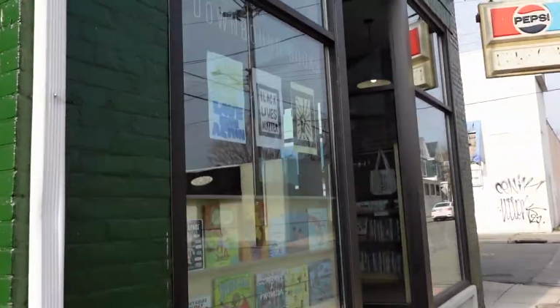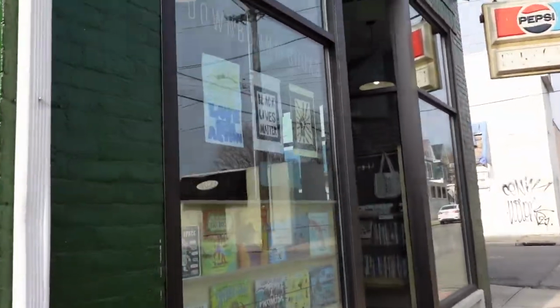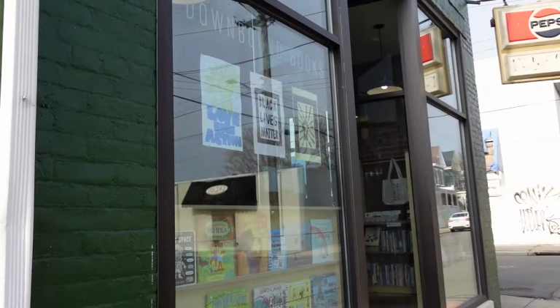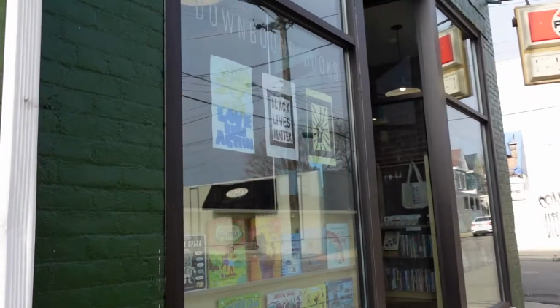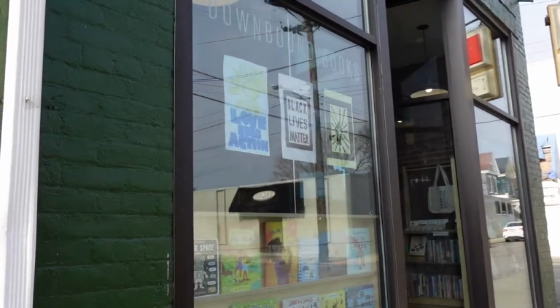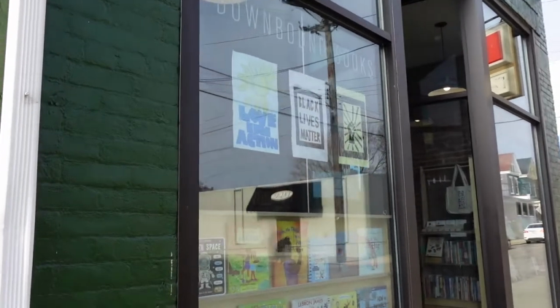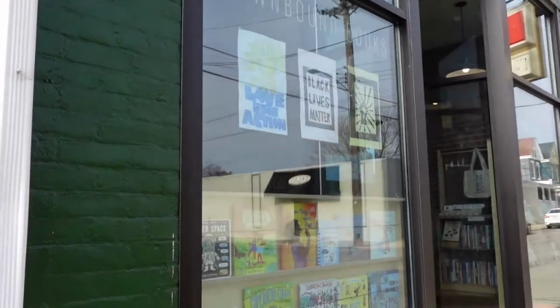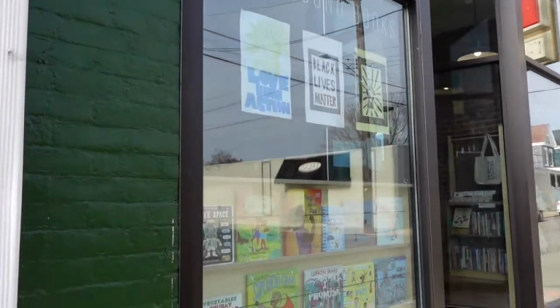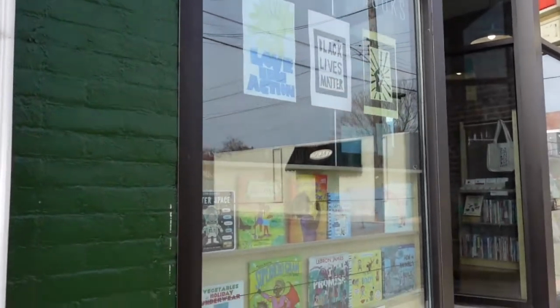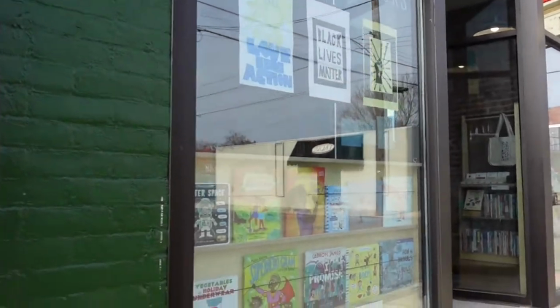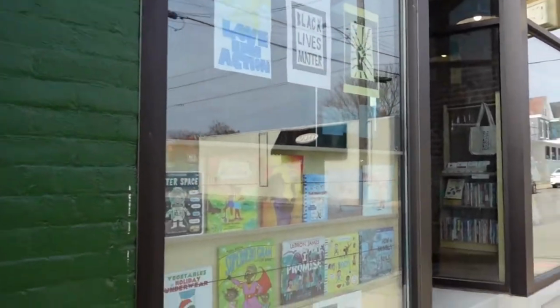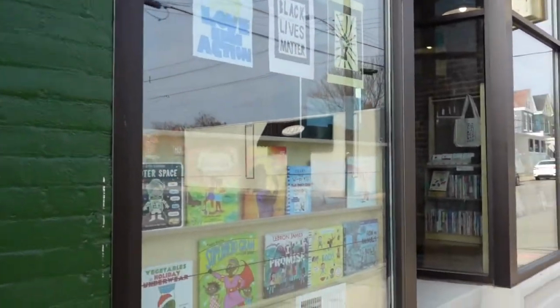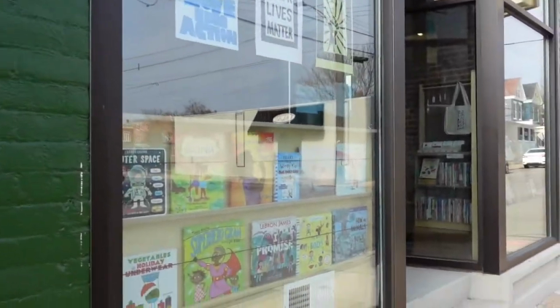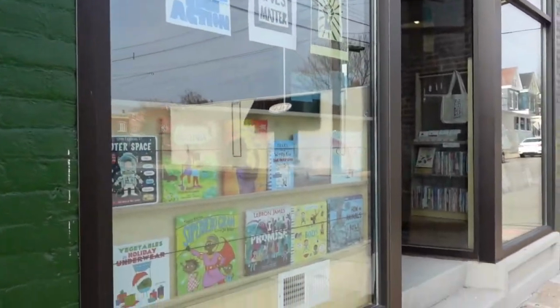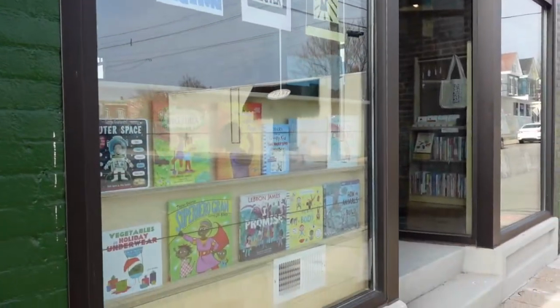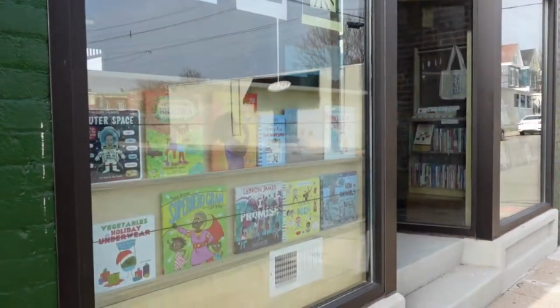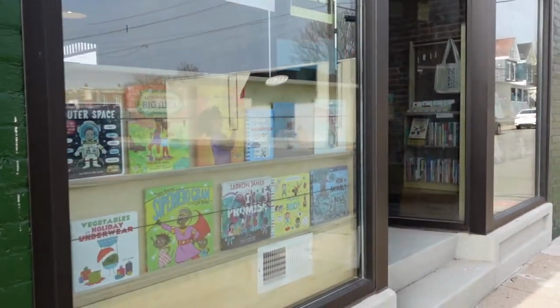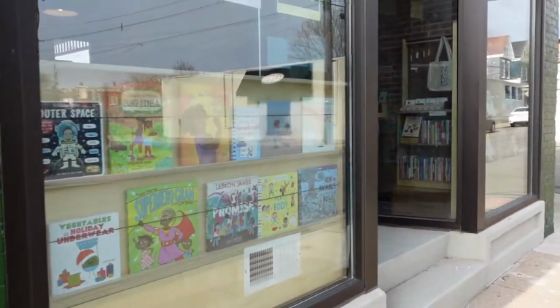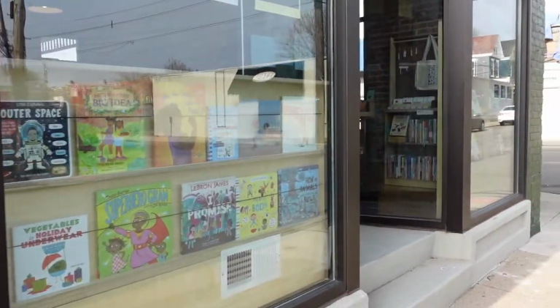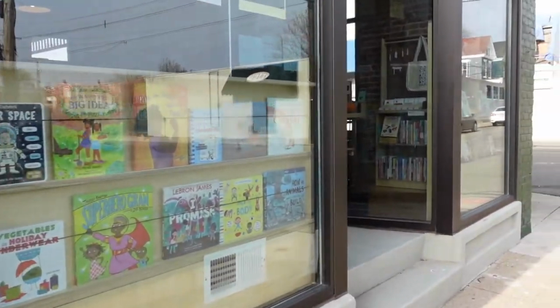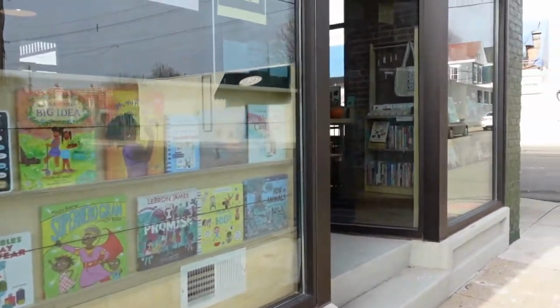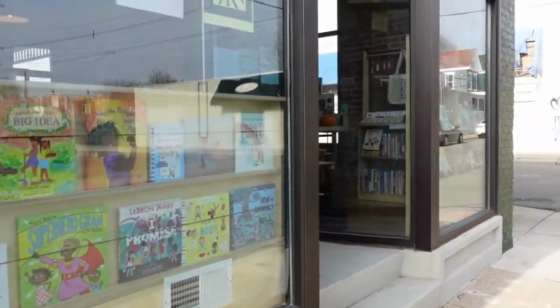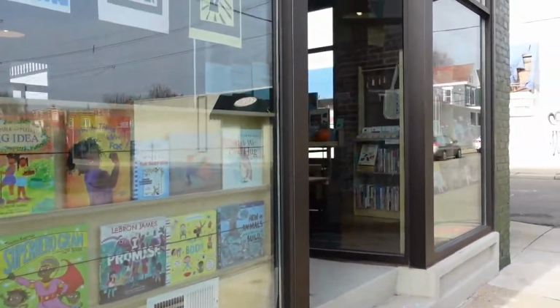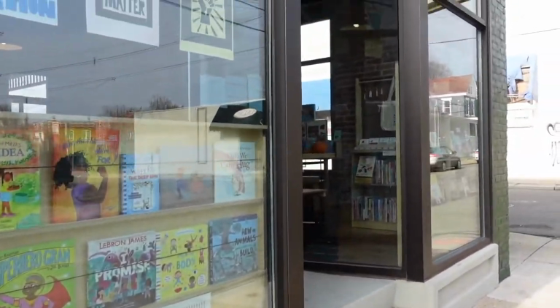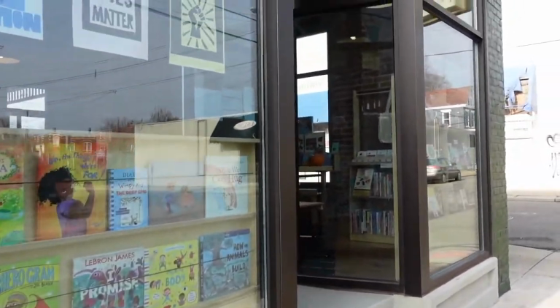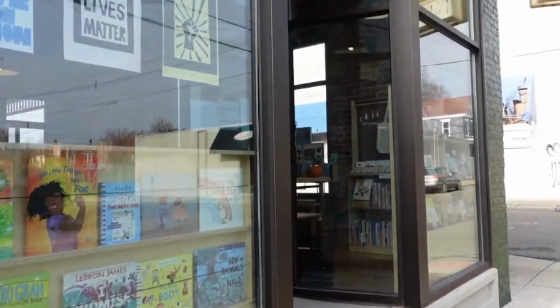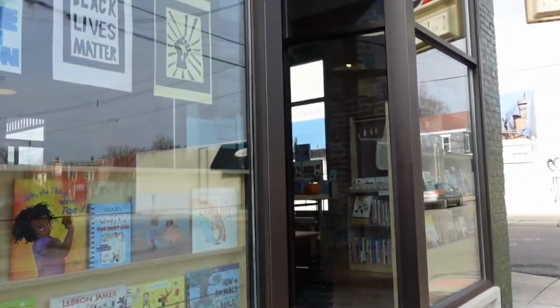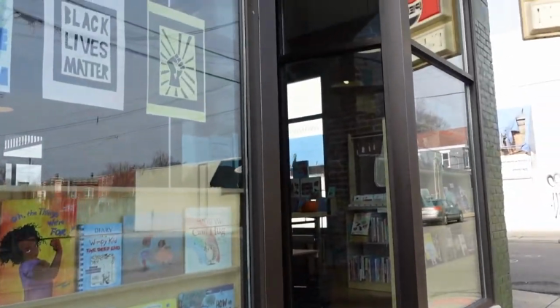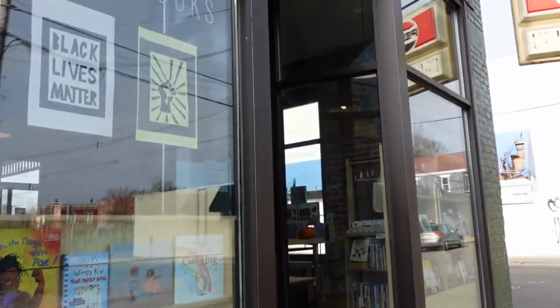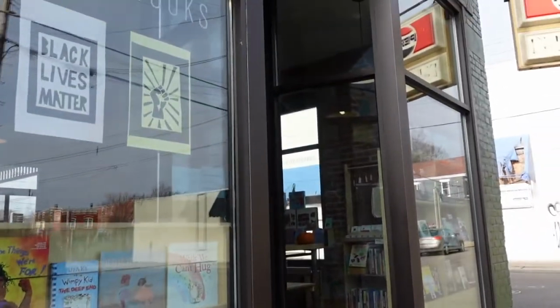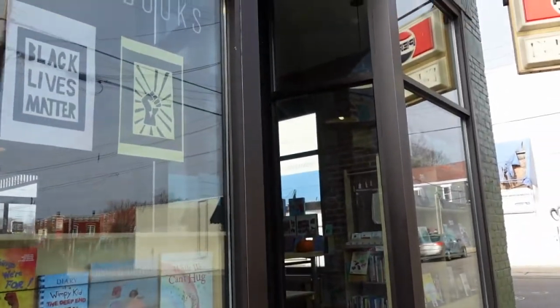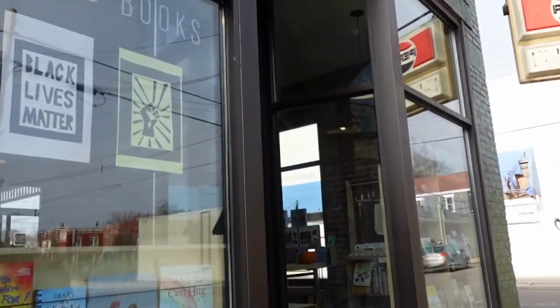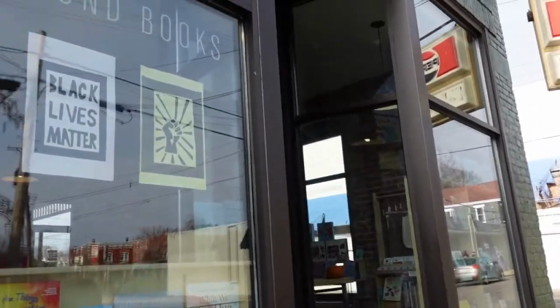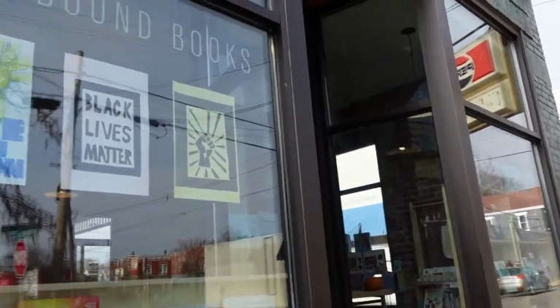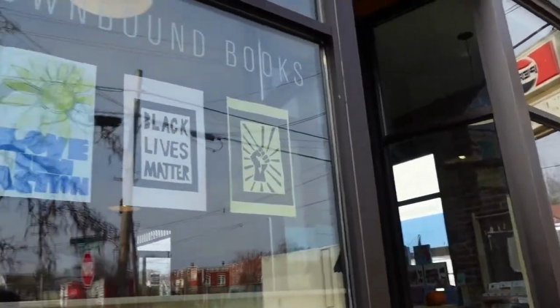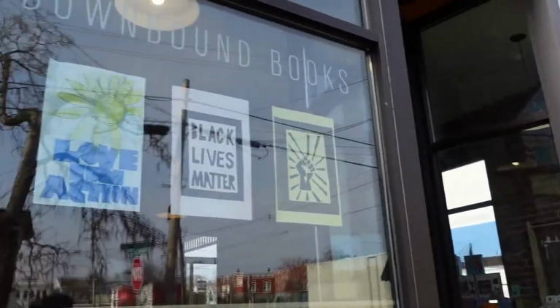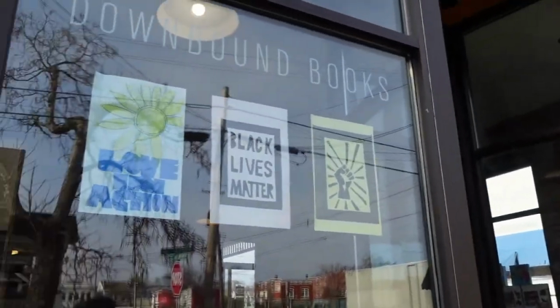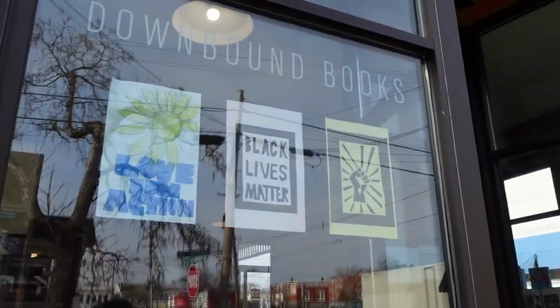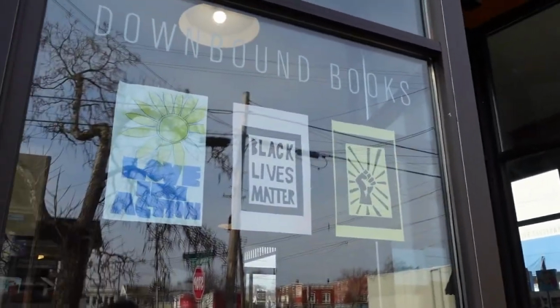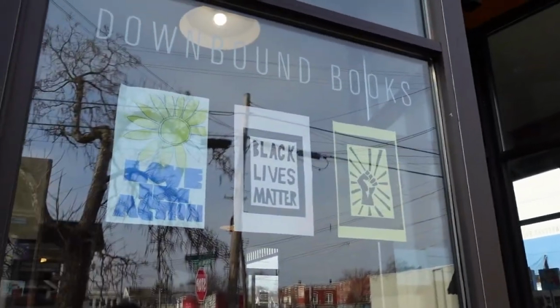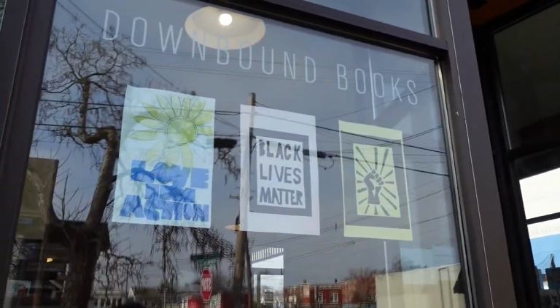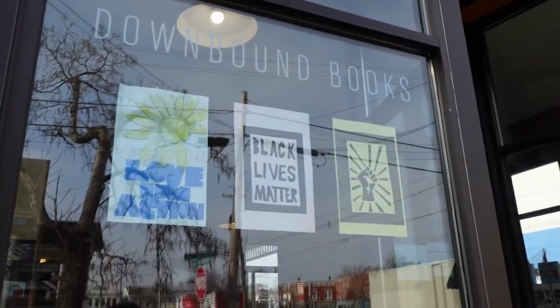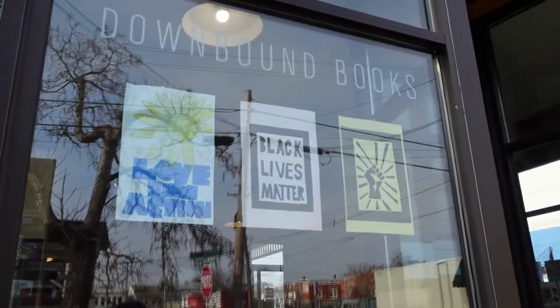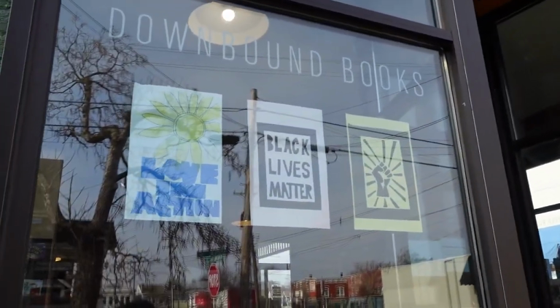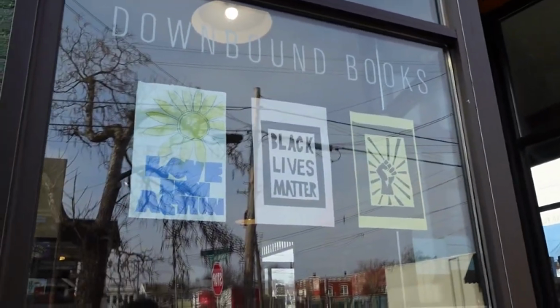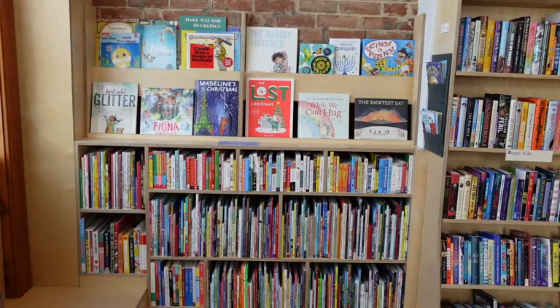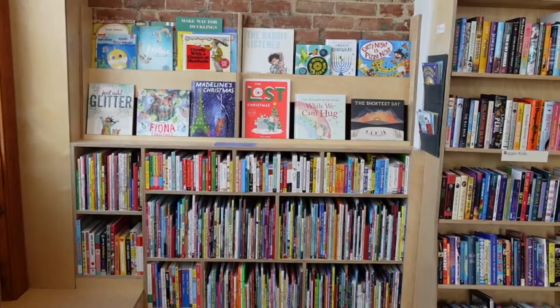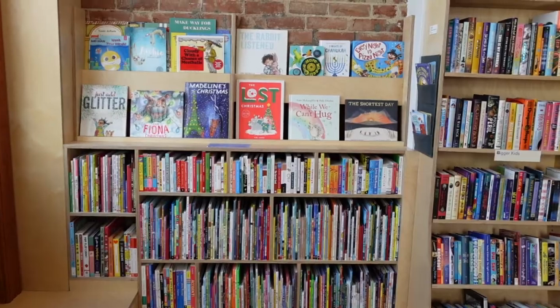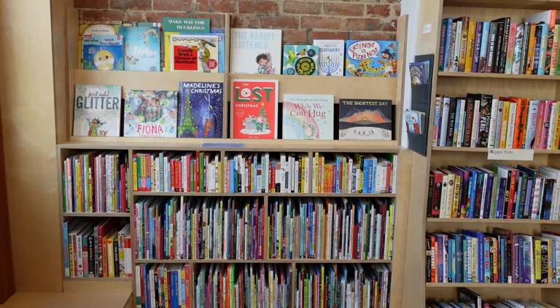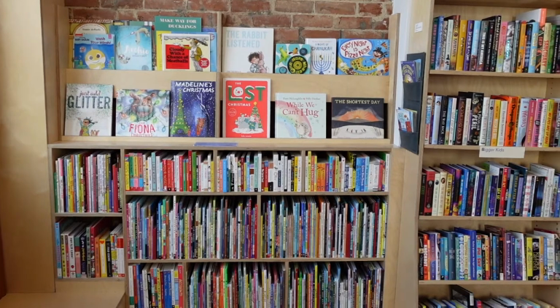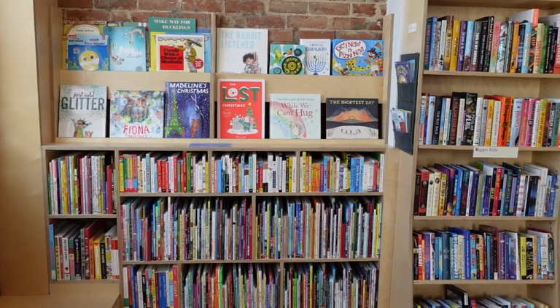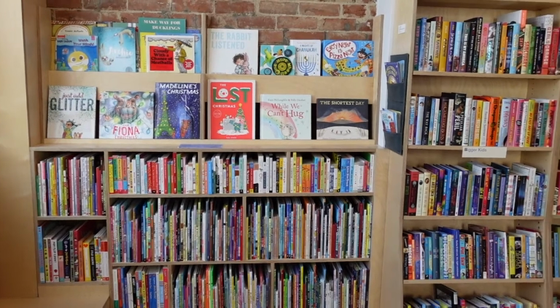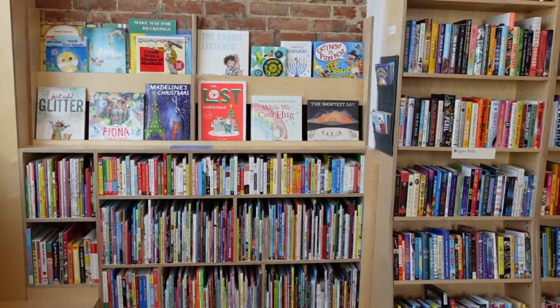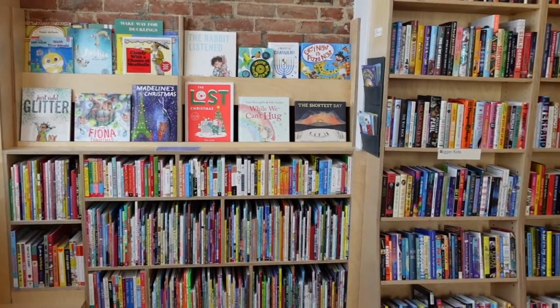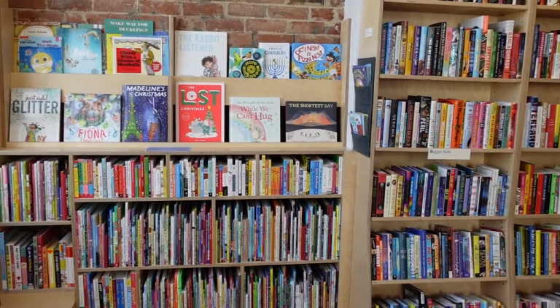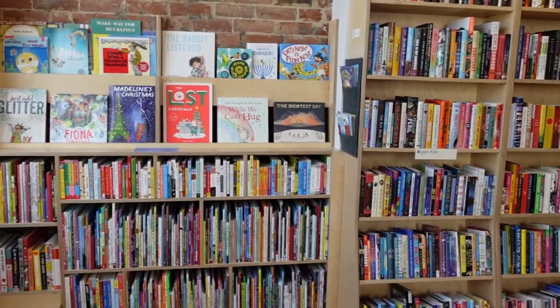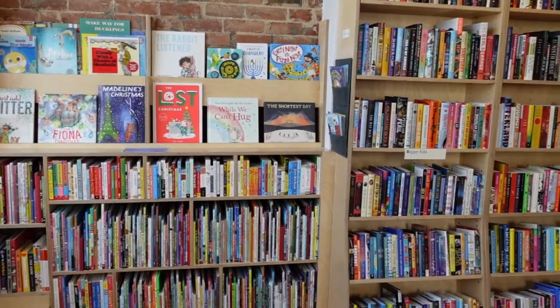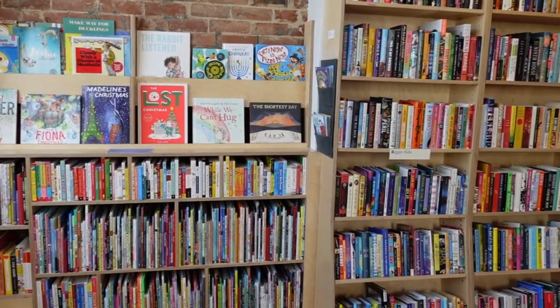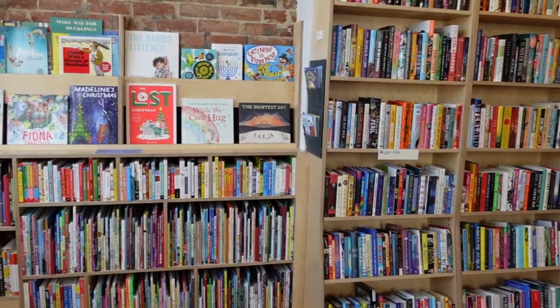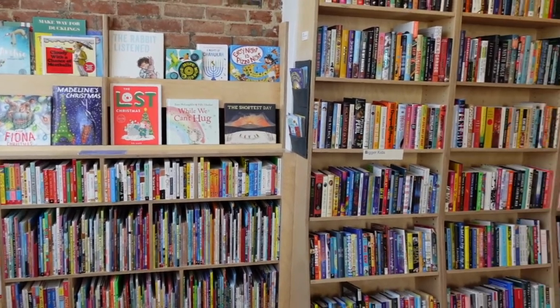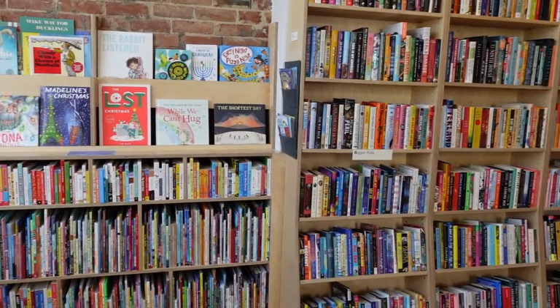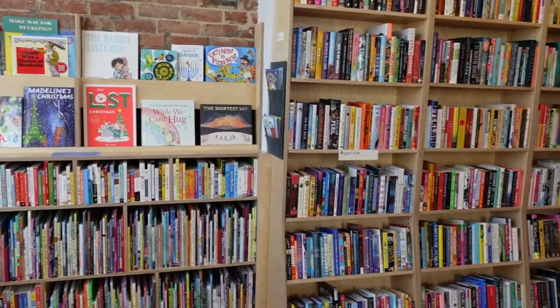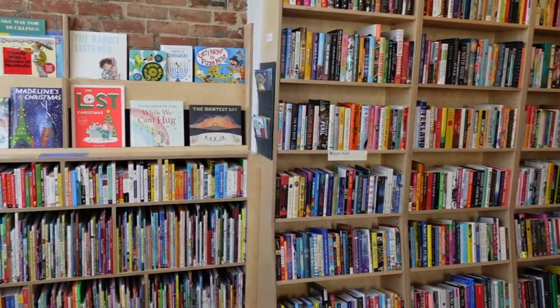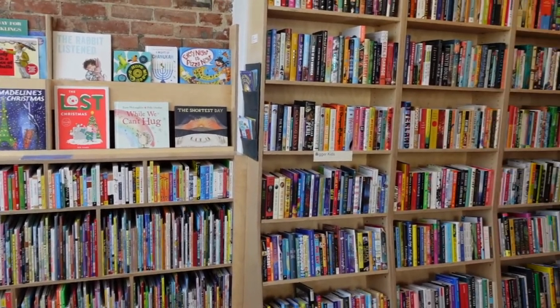Being only 500 square feet of selling space, the store serves the purpose of sharing books that aren't as easy to discover at a larger bookstore.